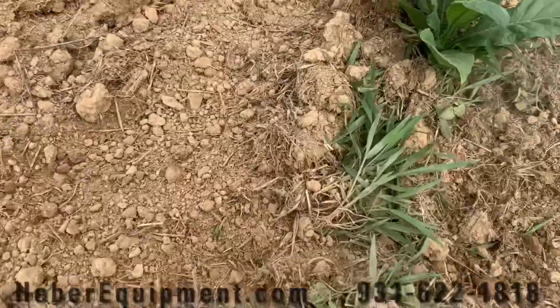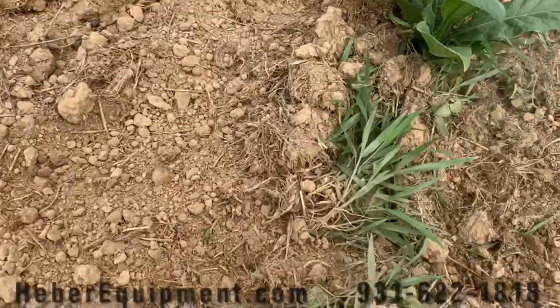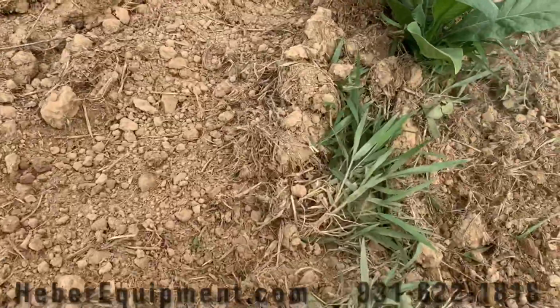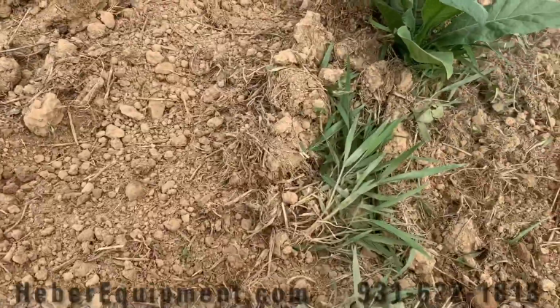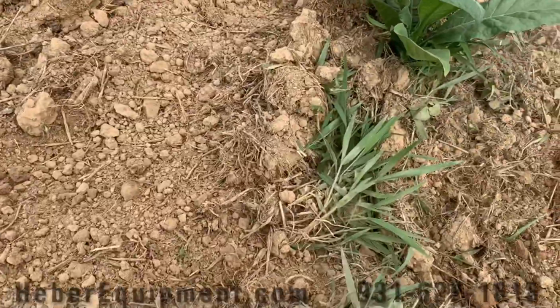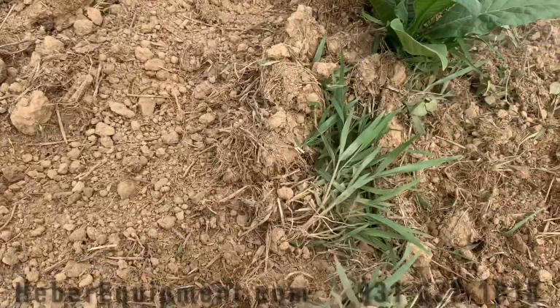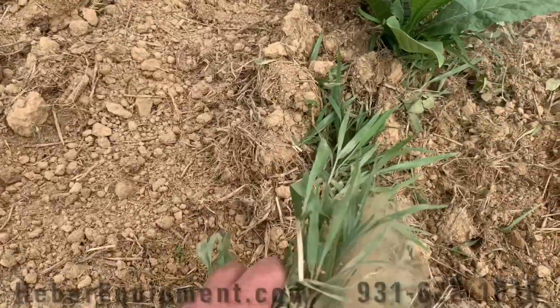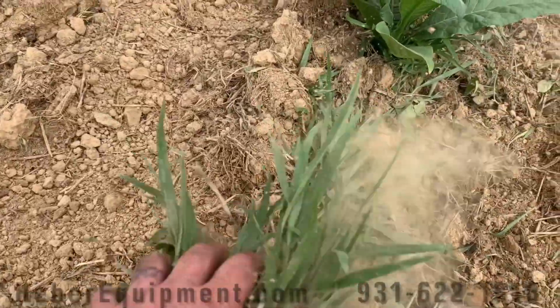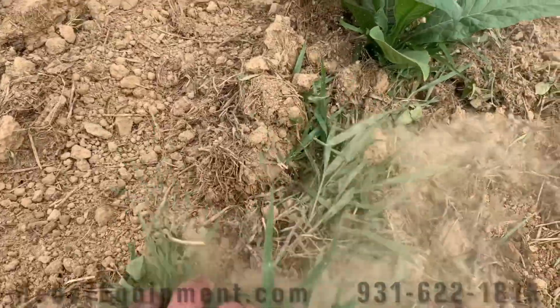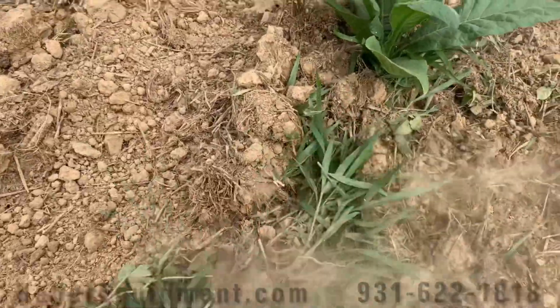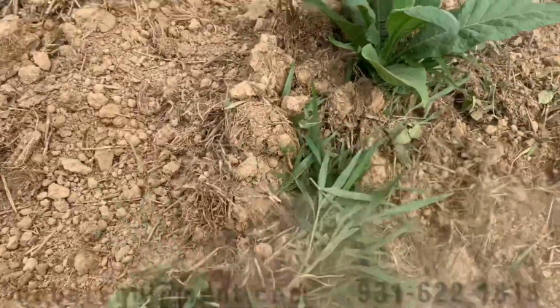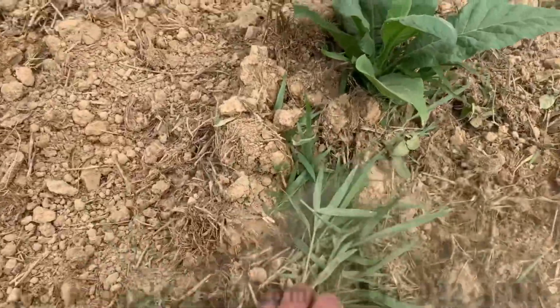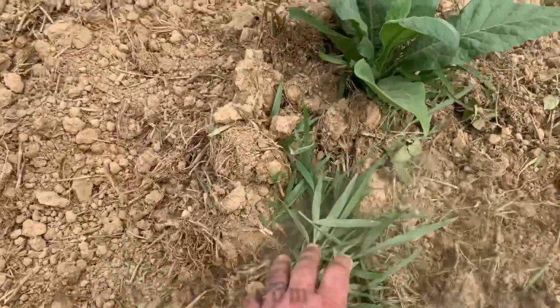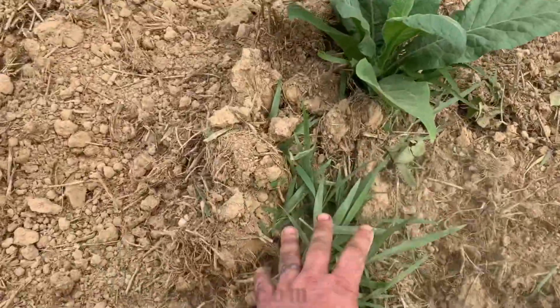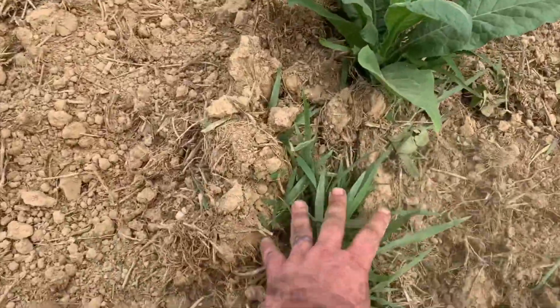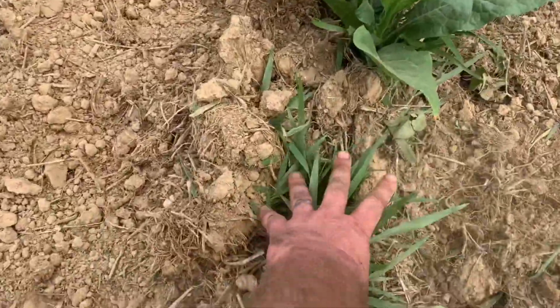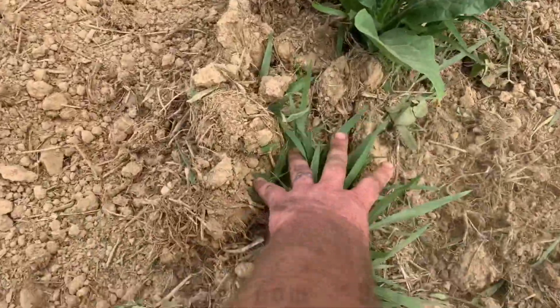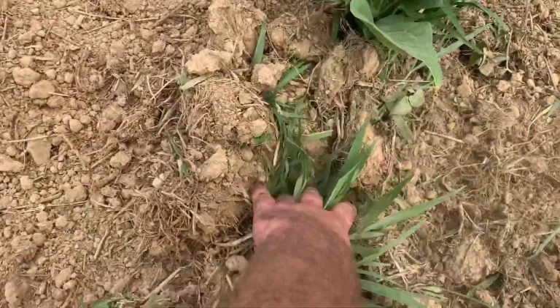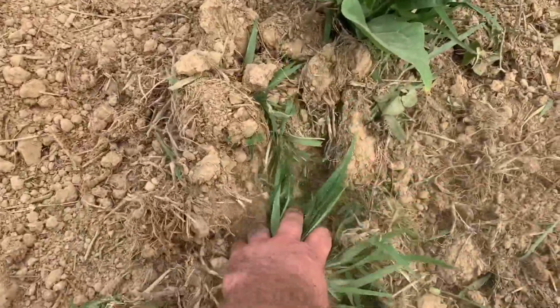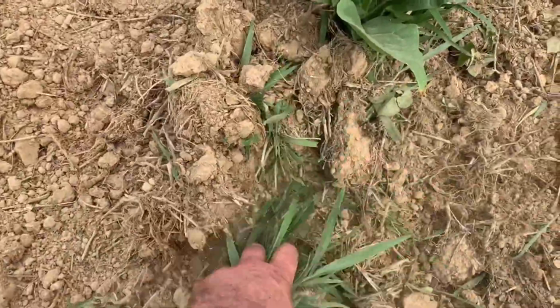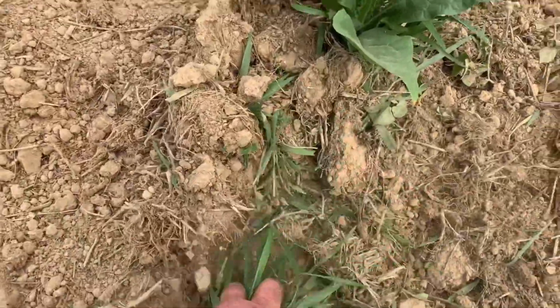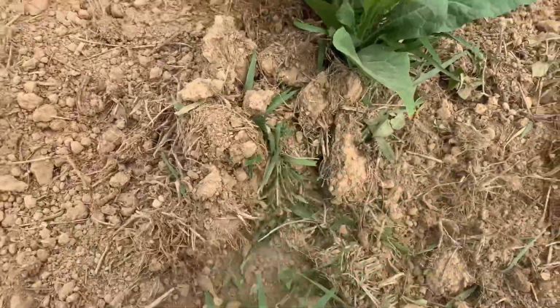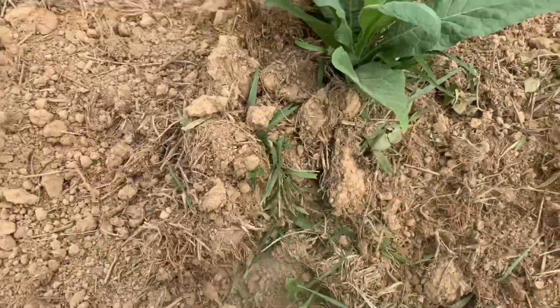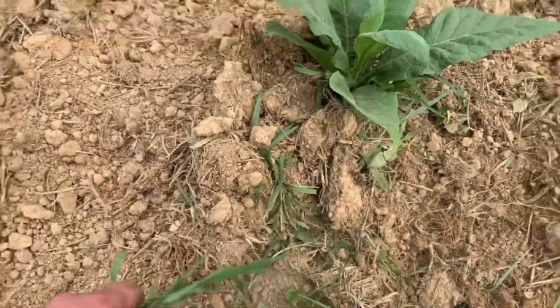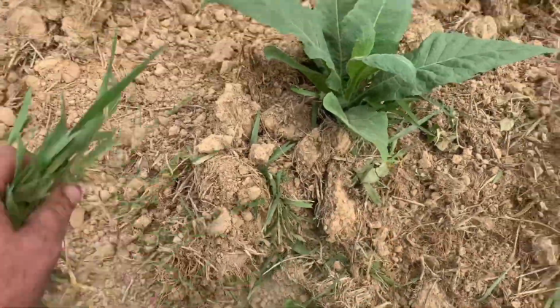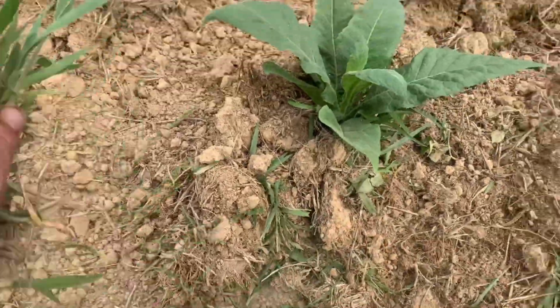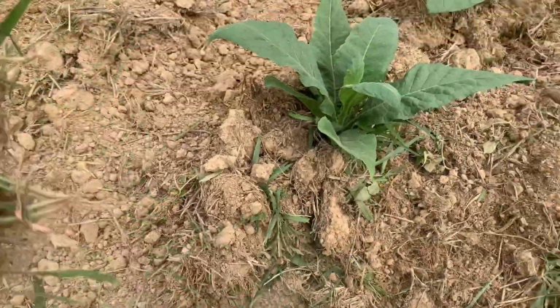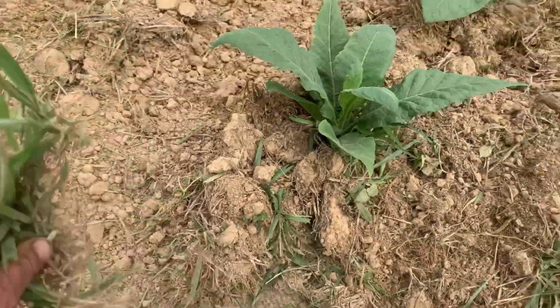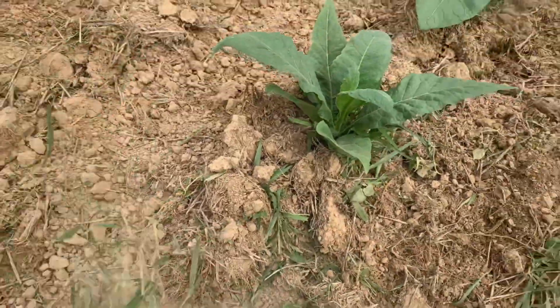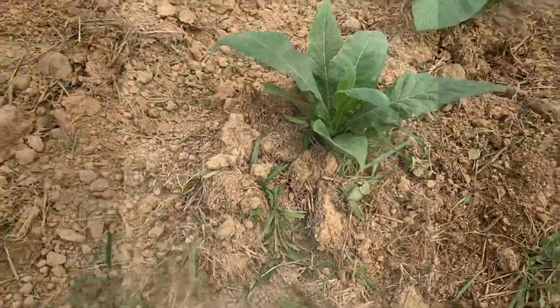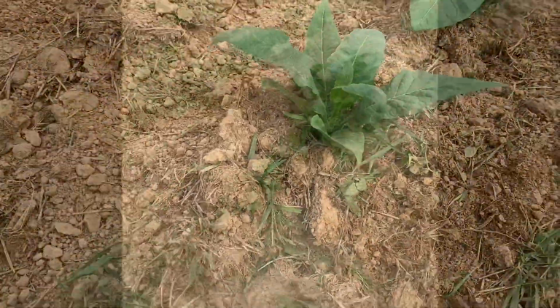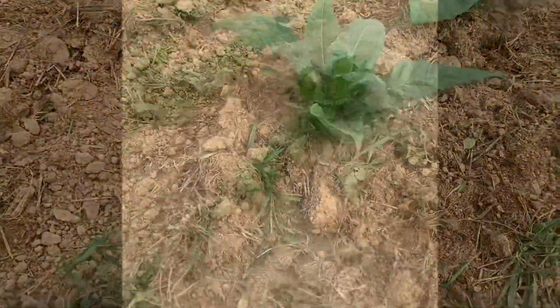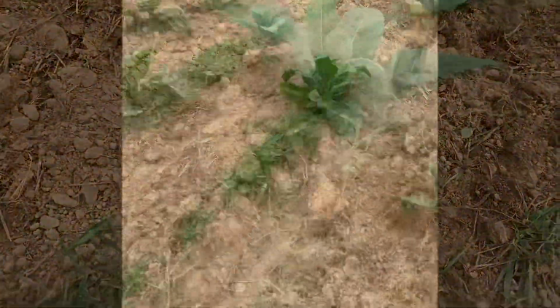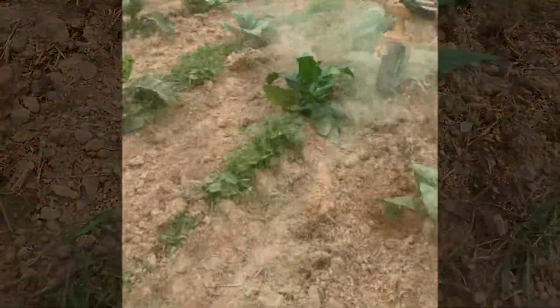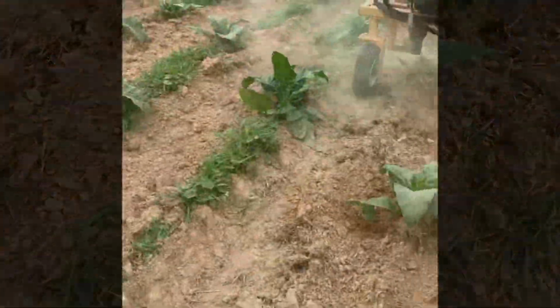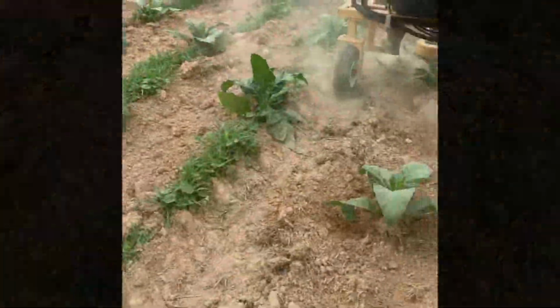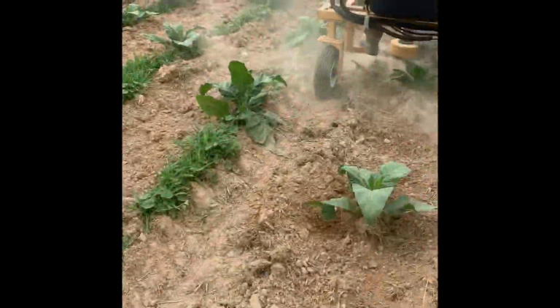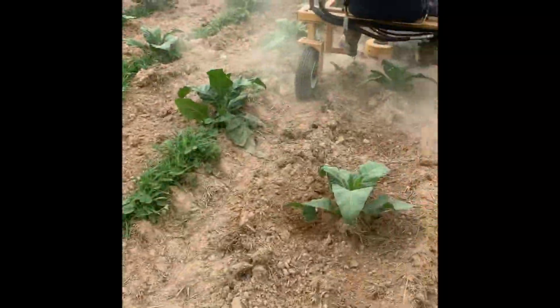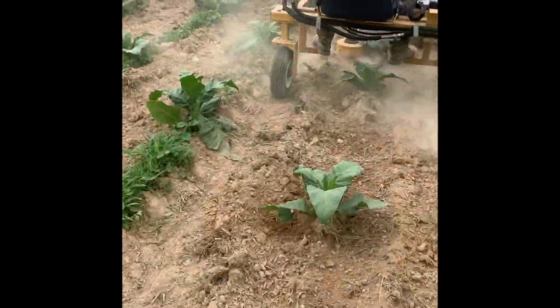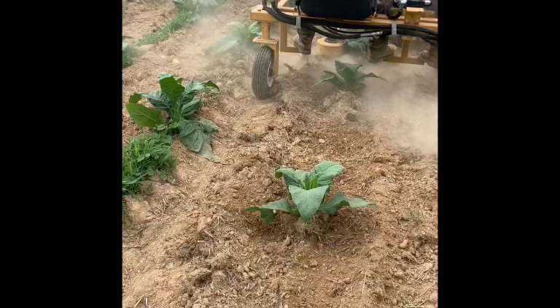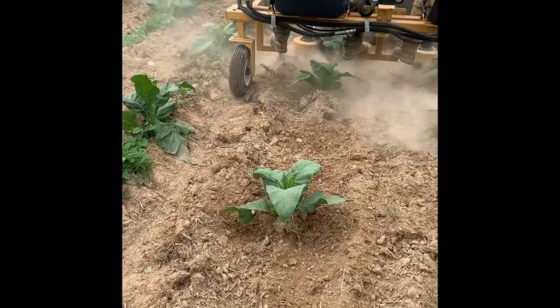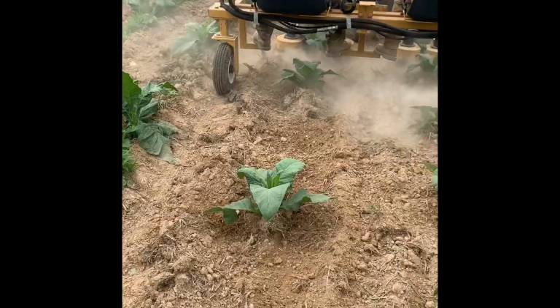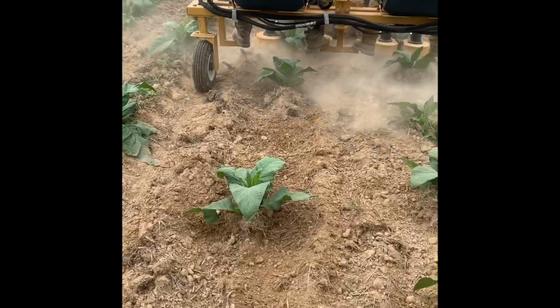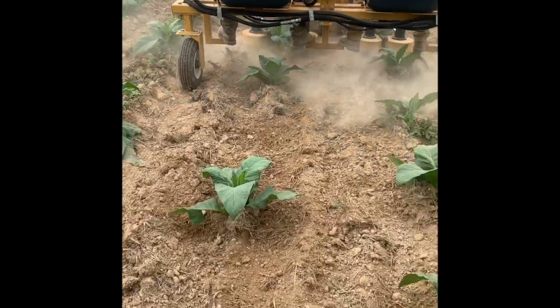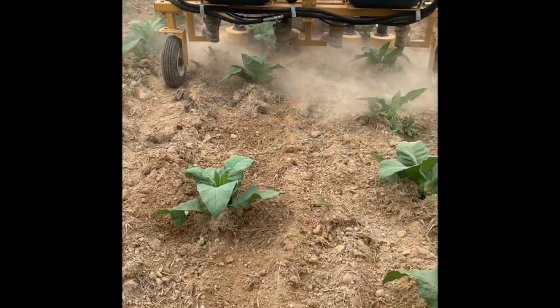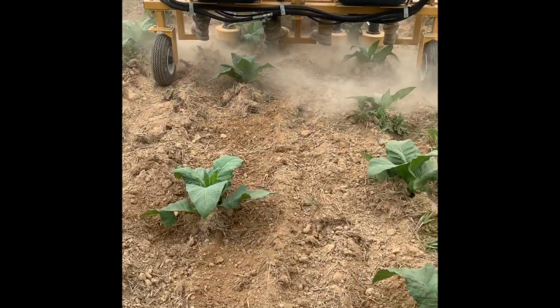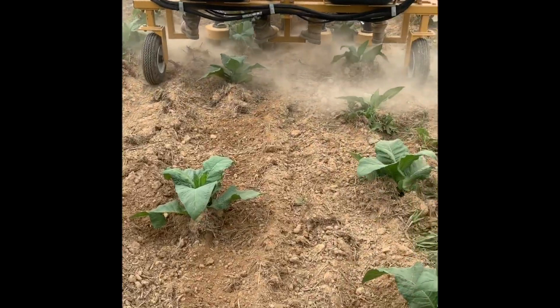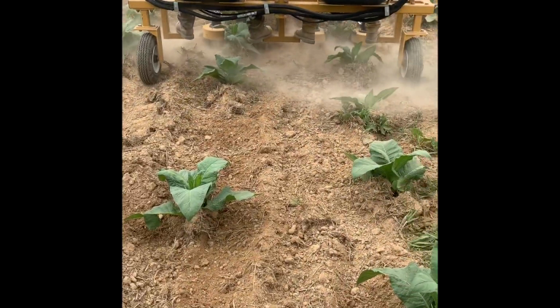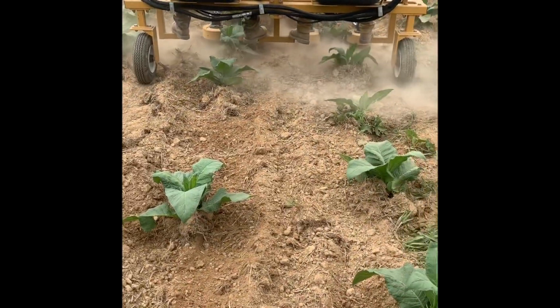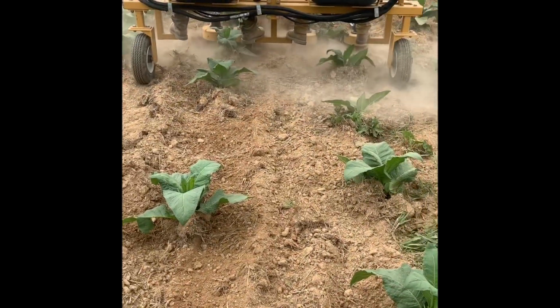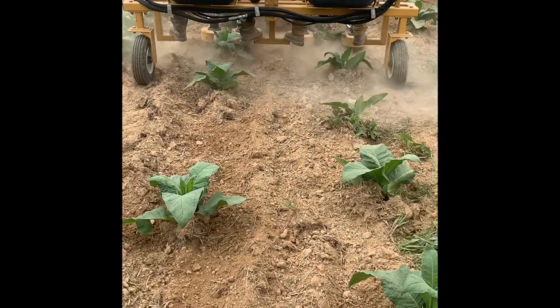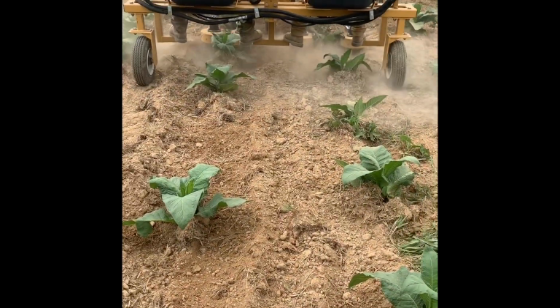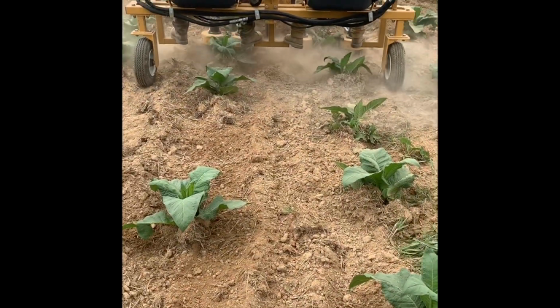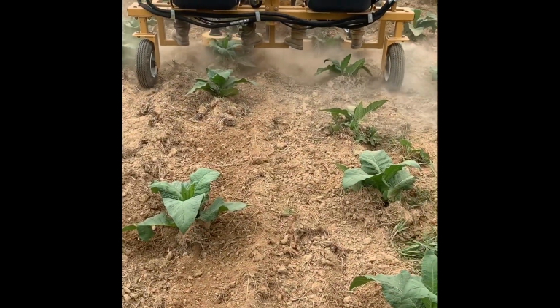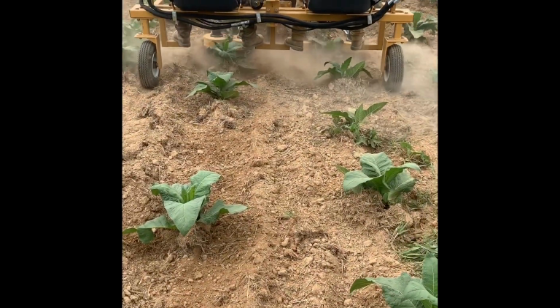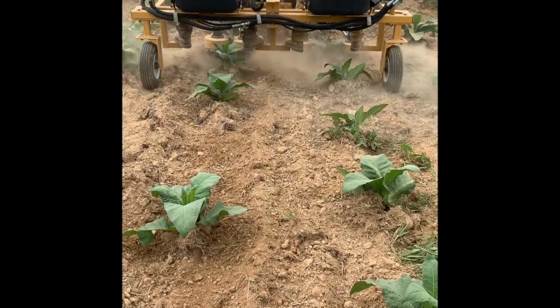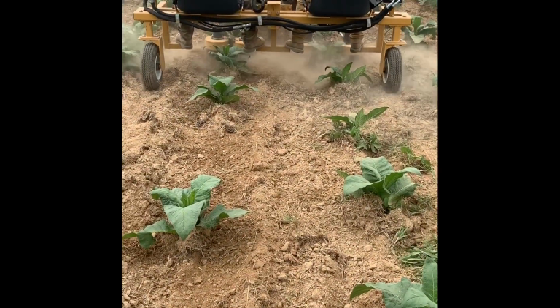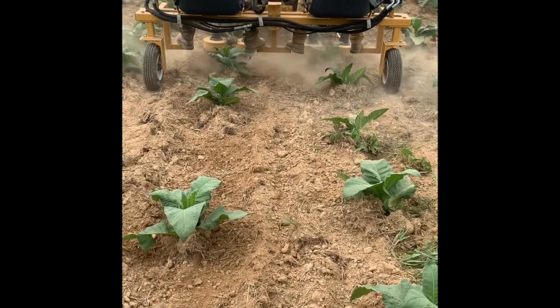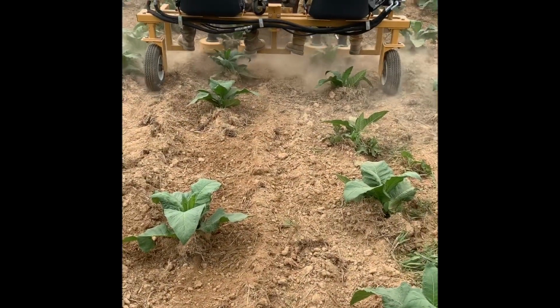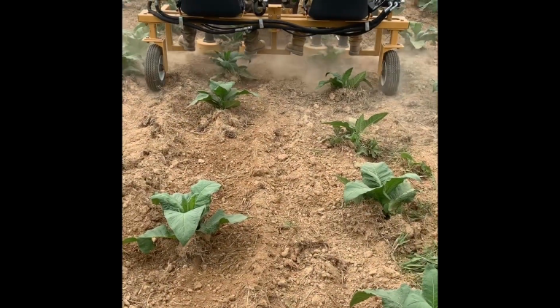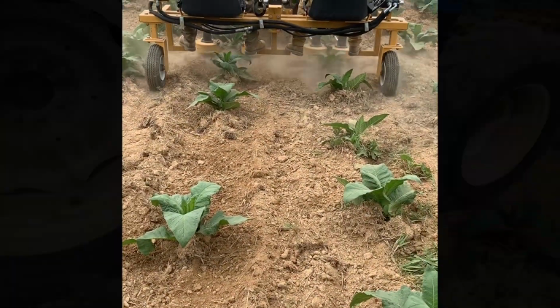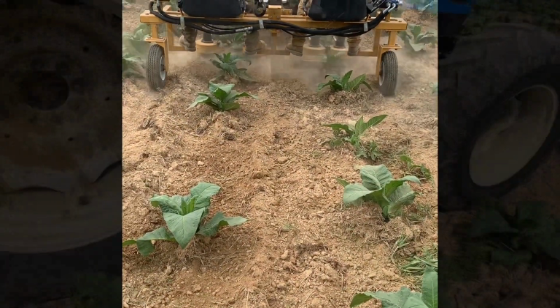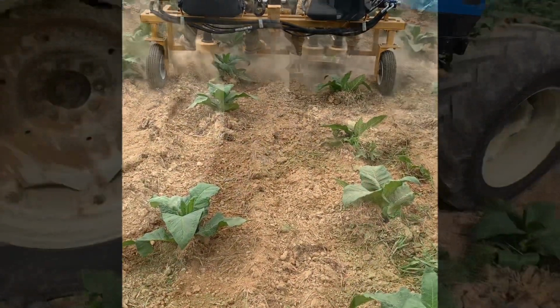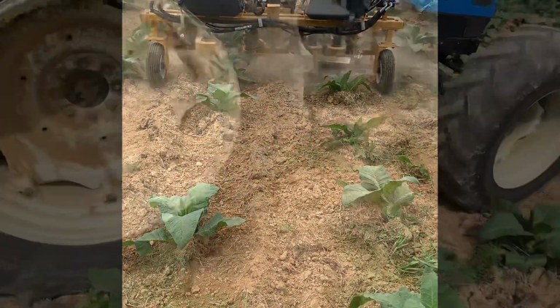This machine will not only cut out your hand labor, but your chemical use as well, and your overall cost.